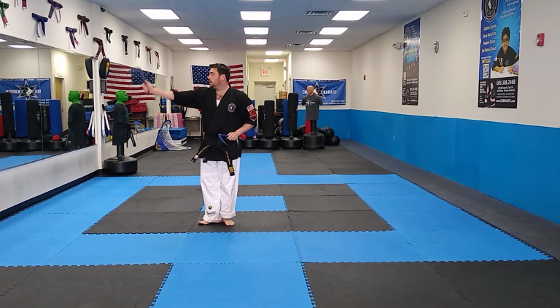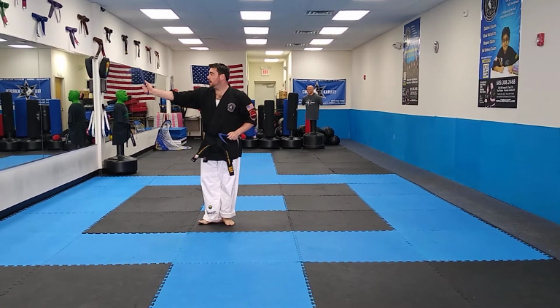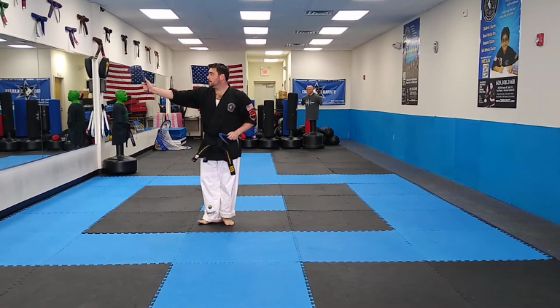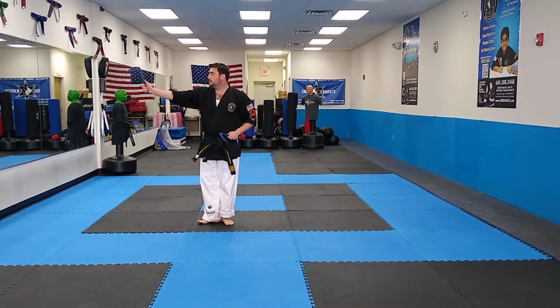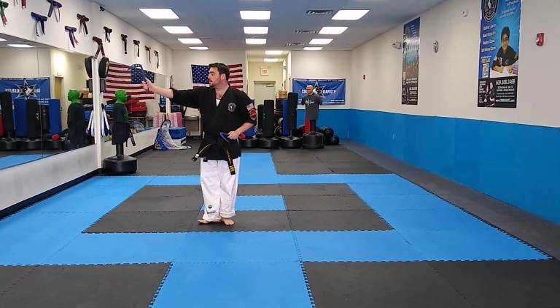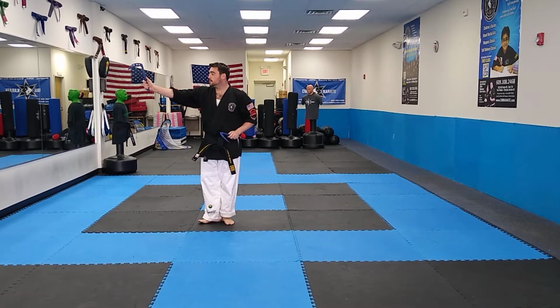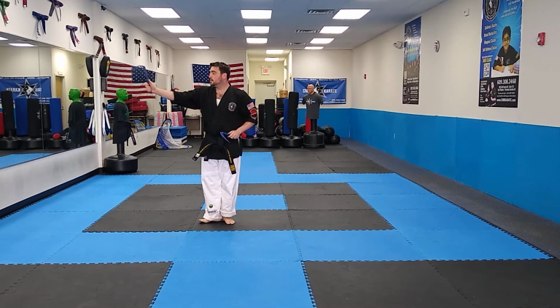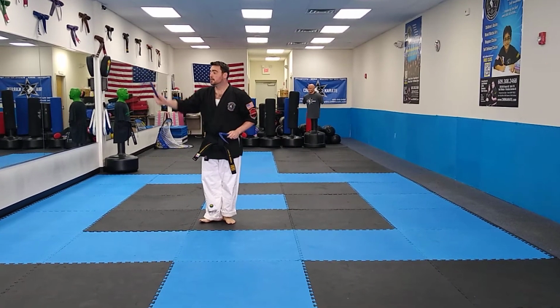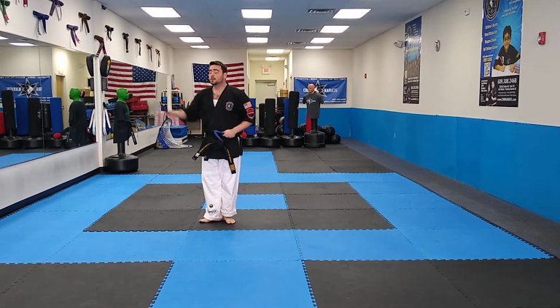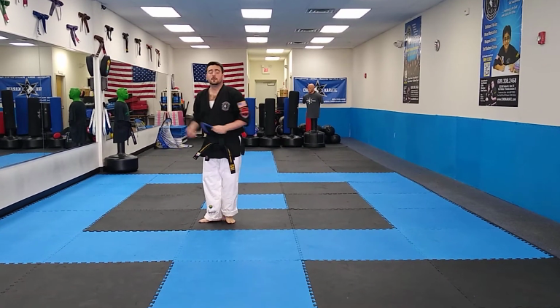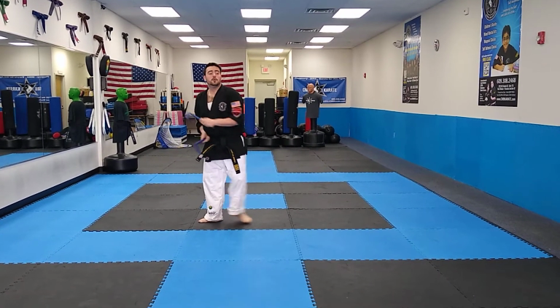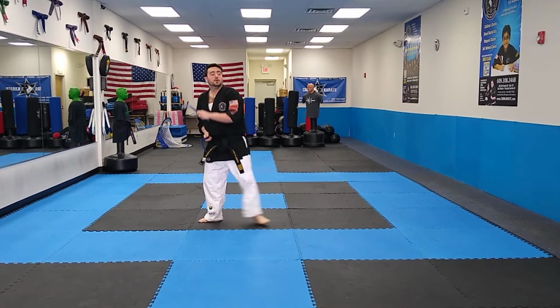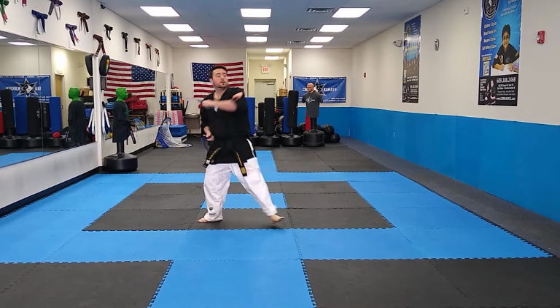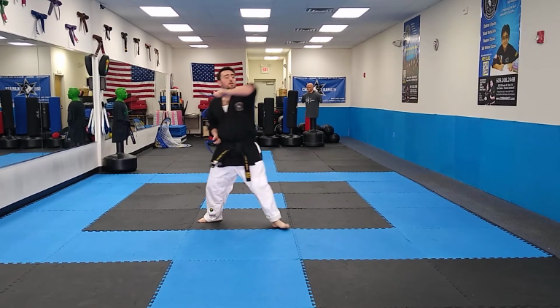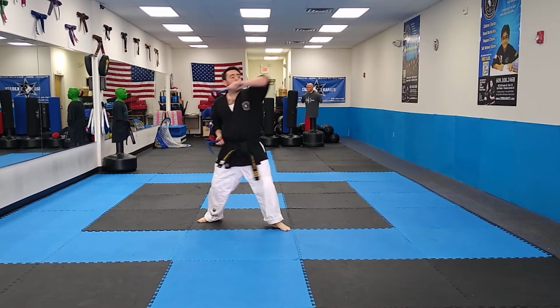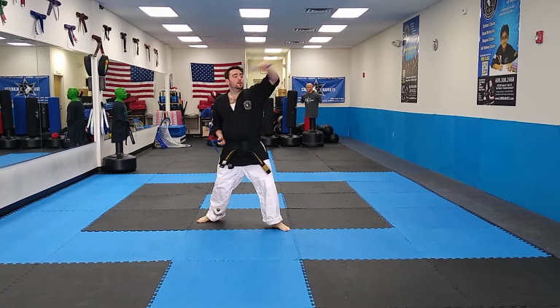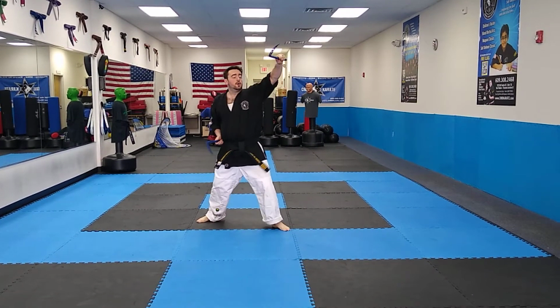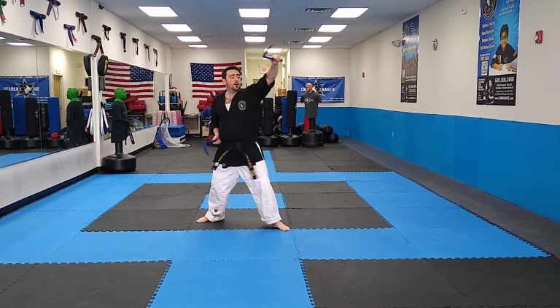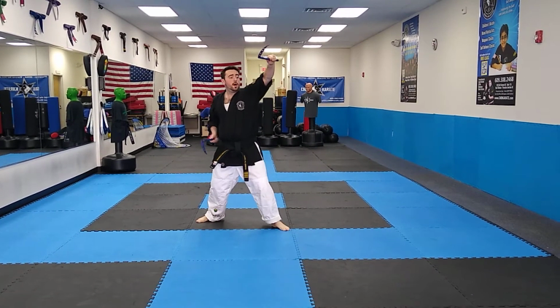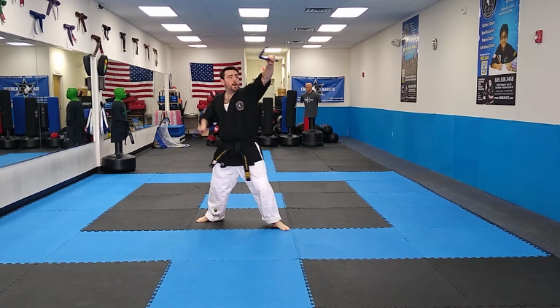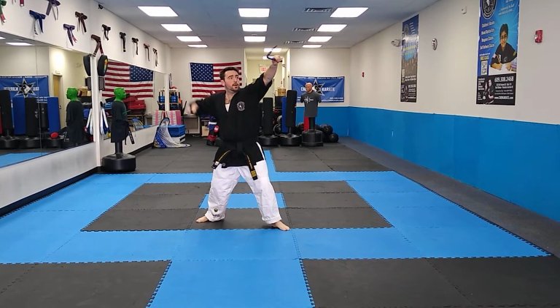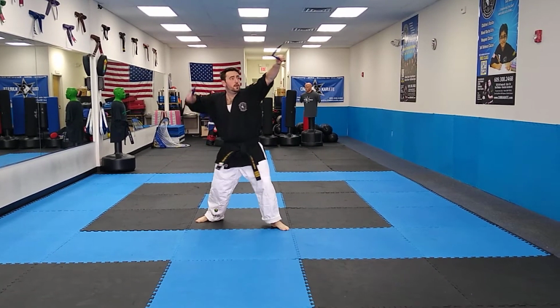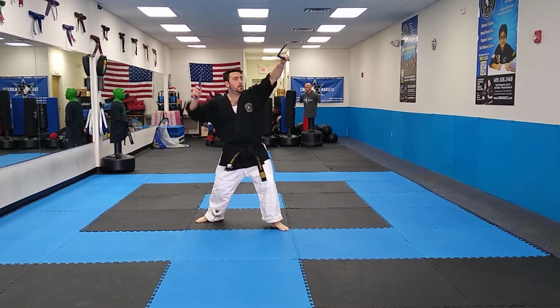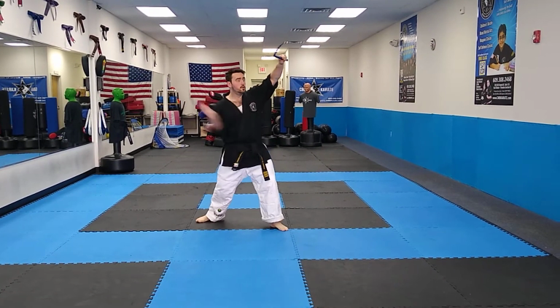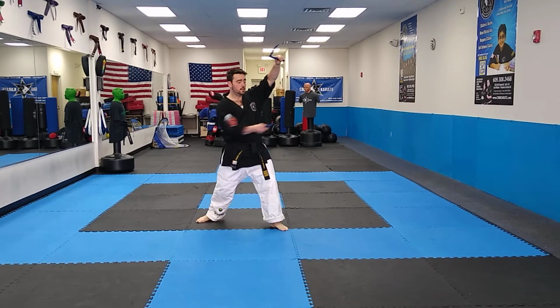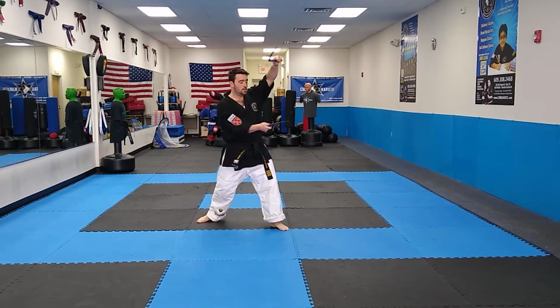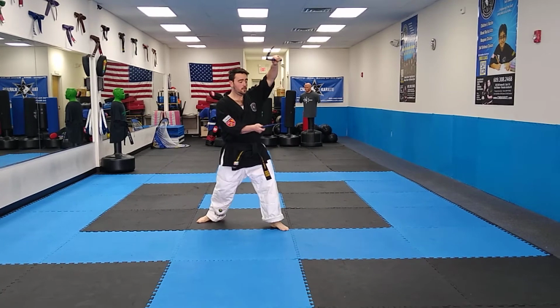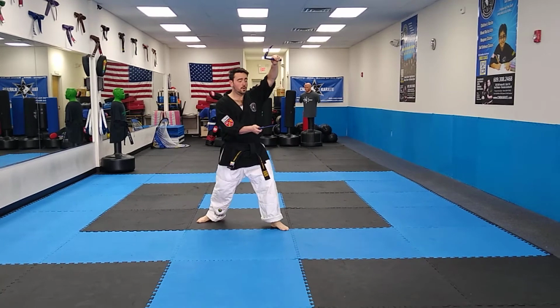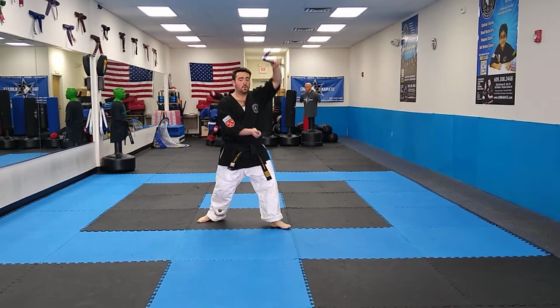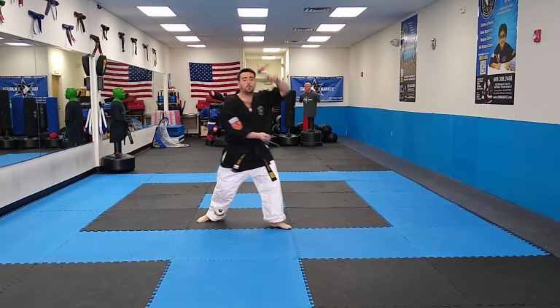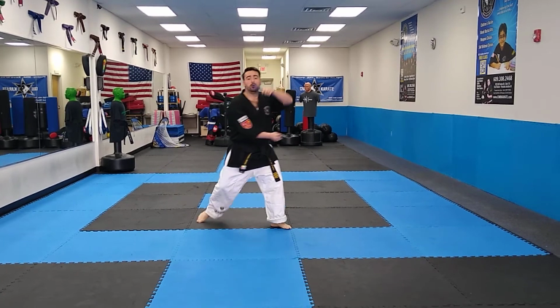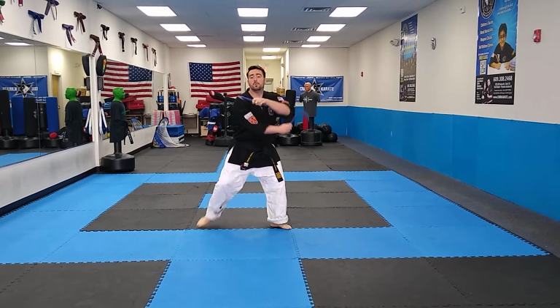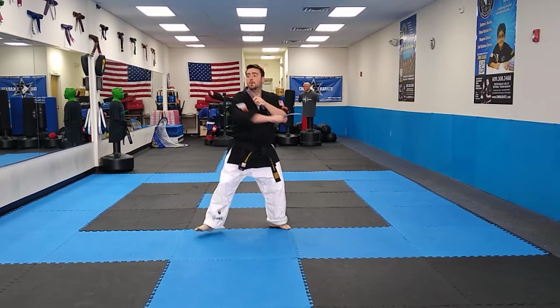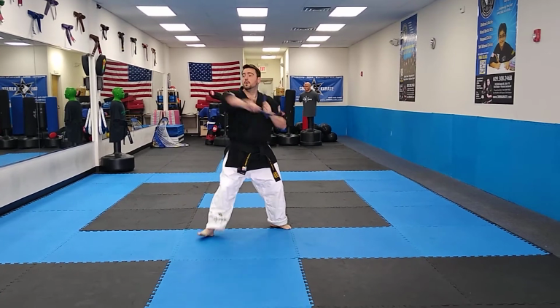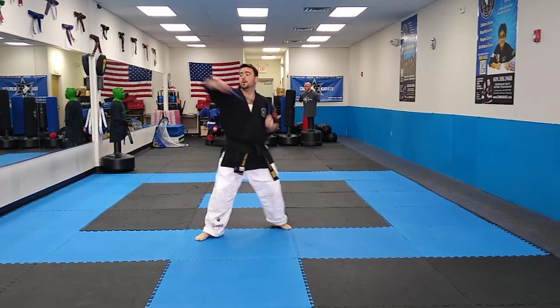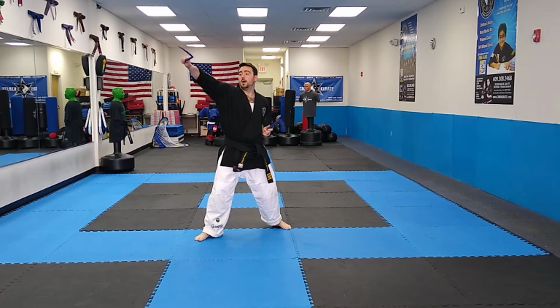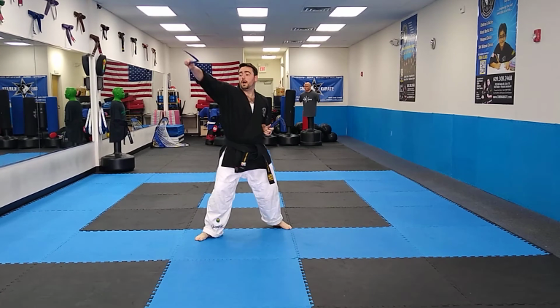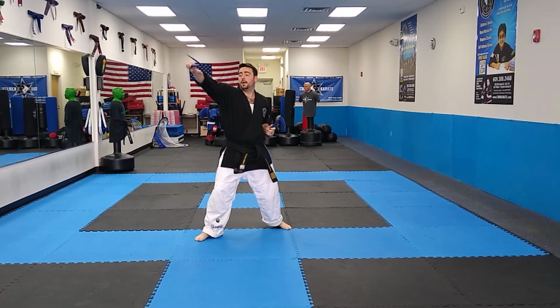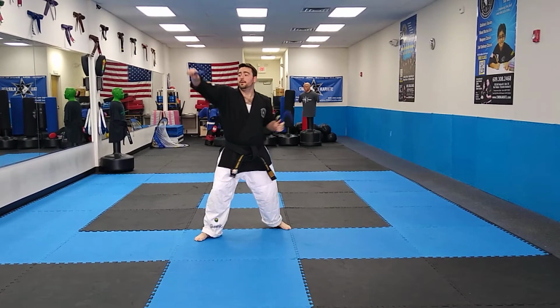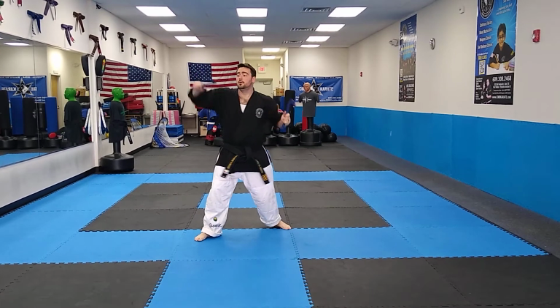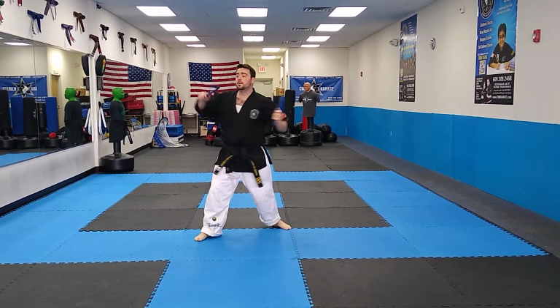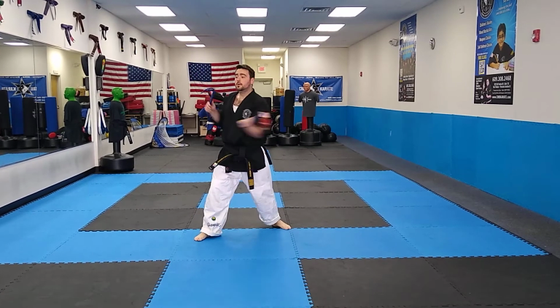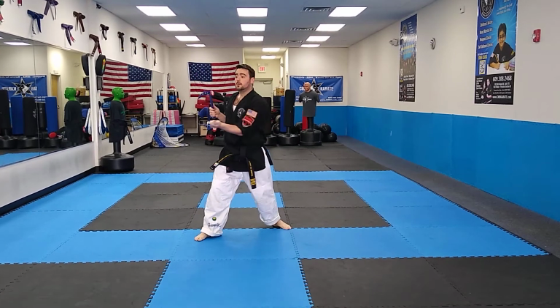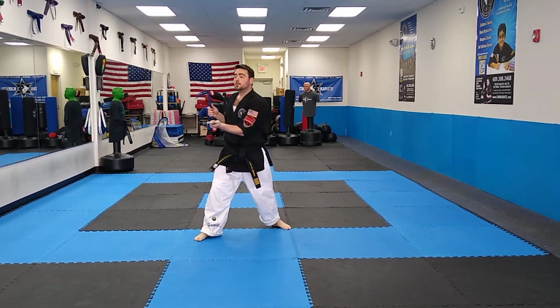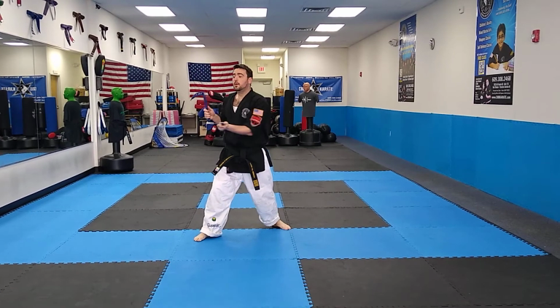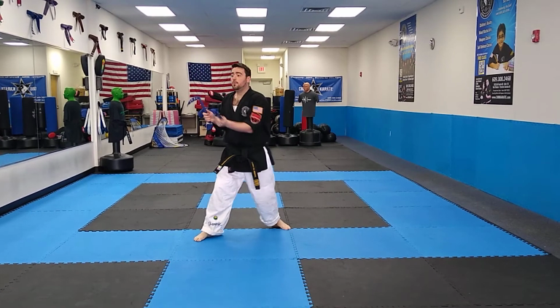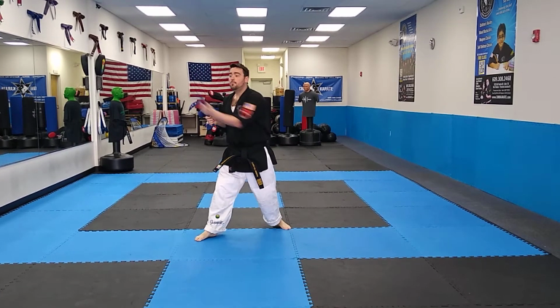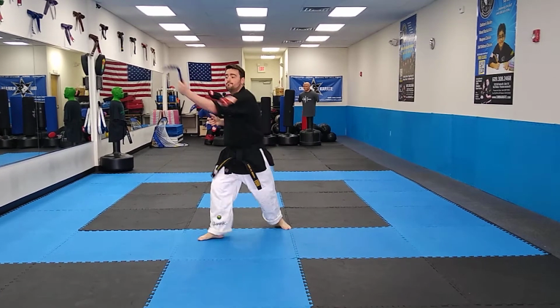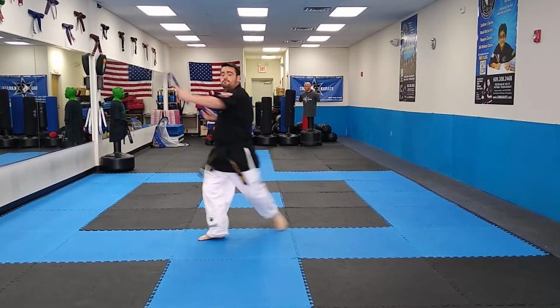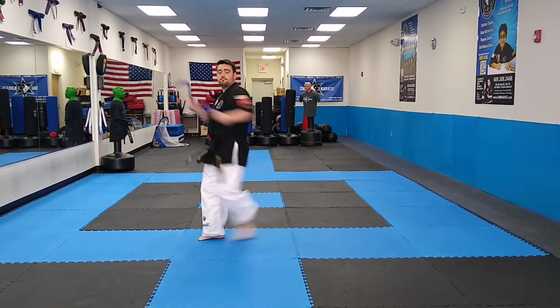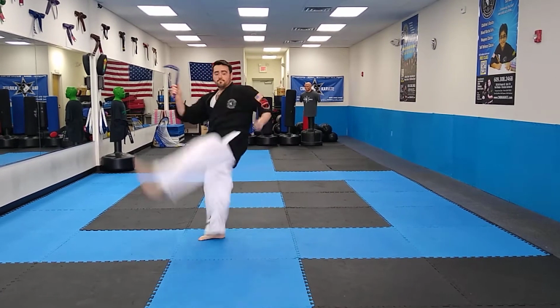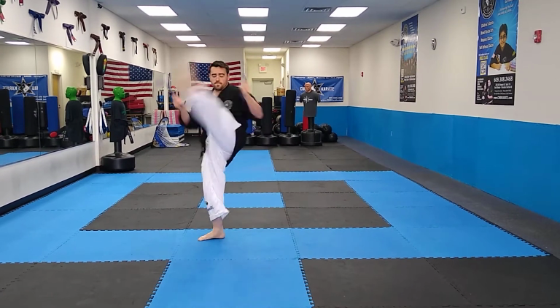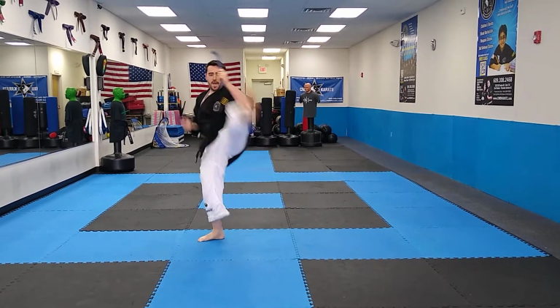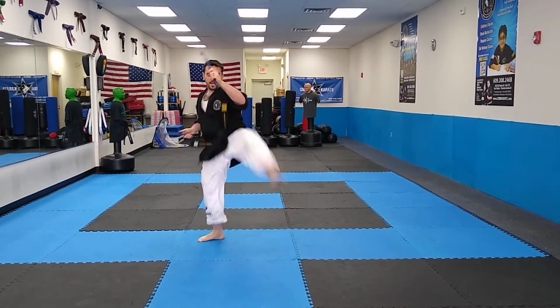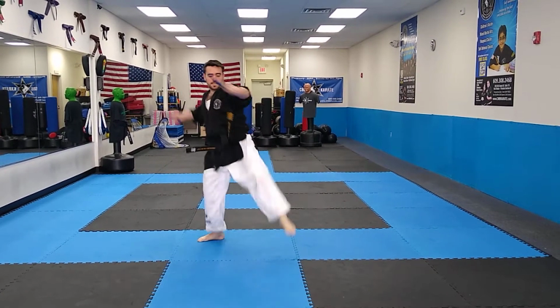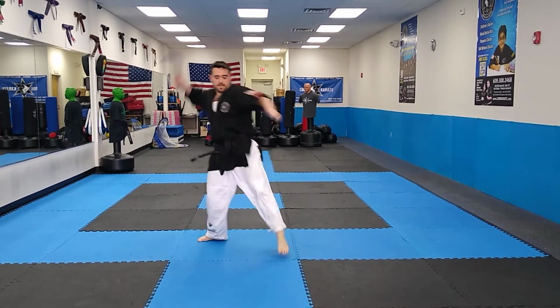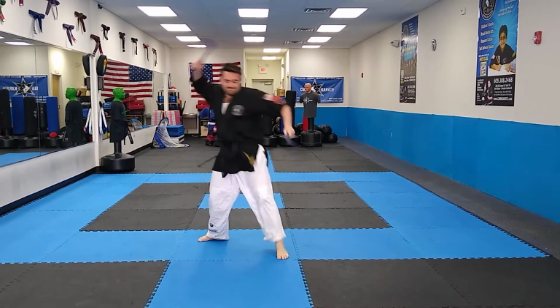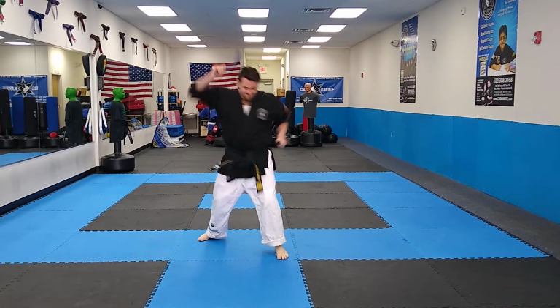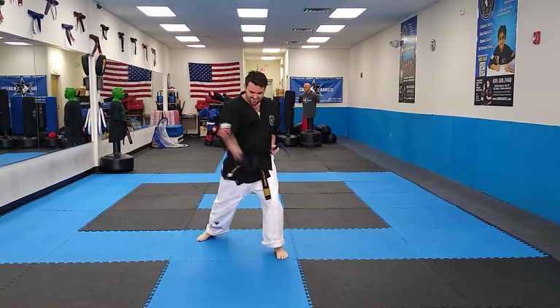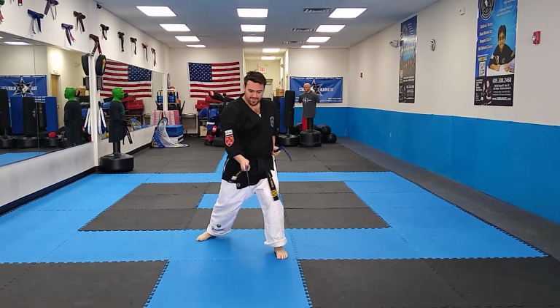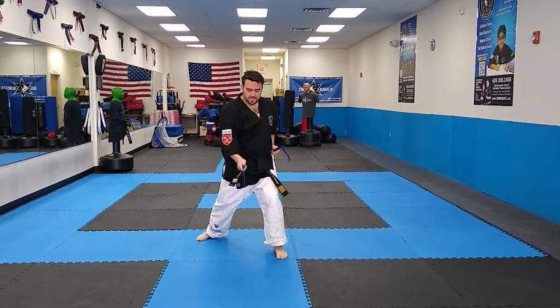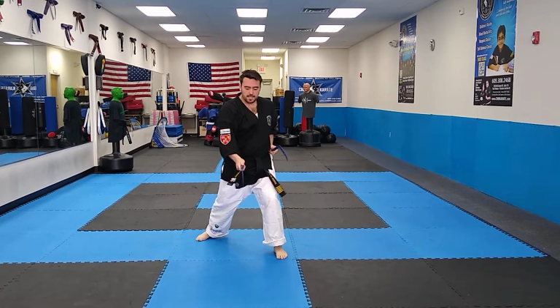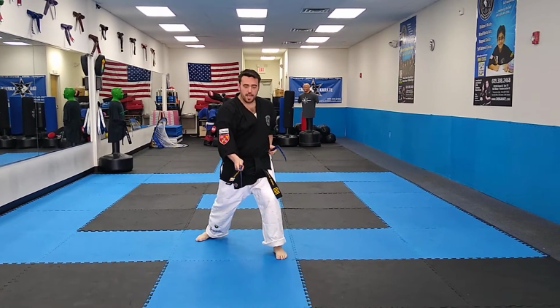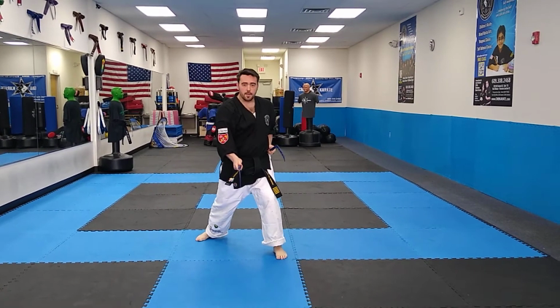L stands. High. Low. High. Low. Axe kick. Stab.